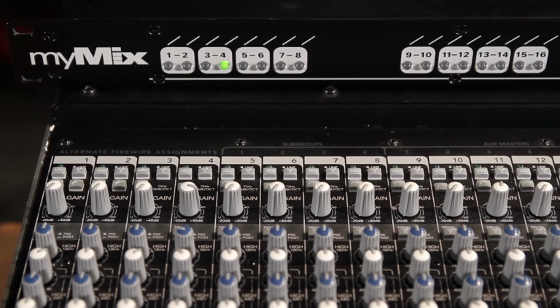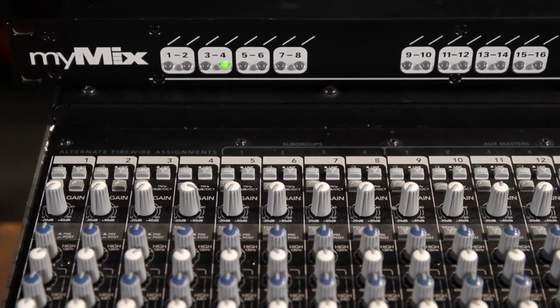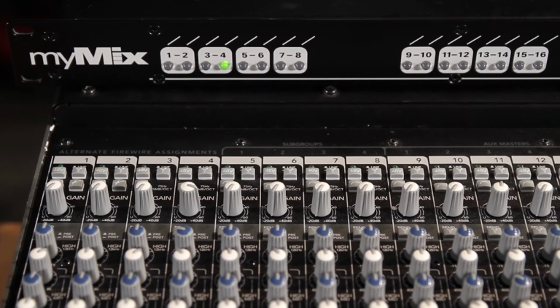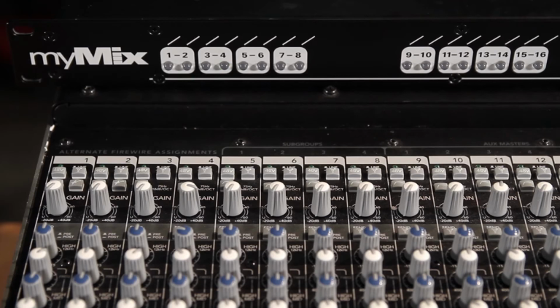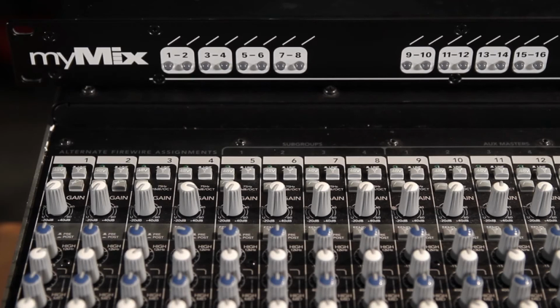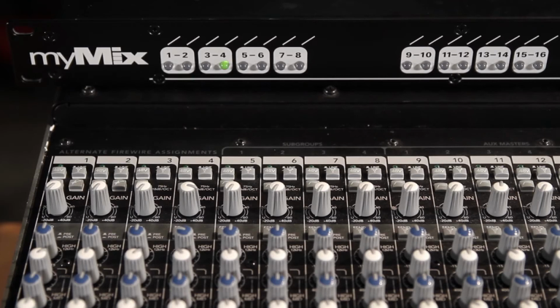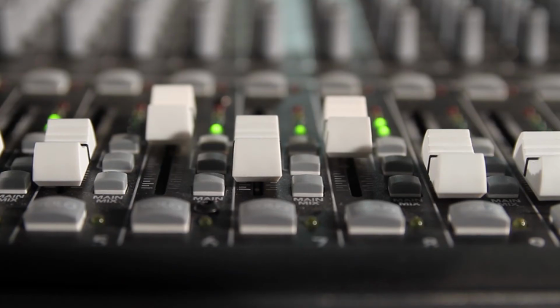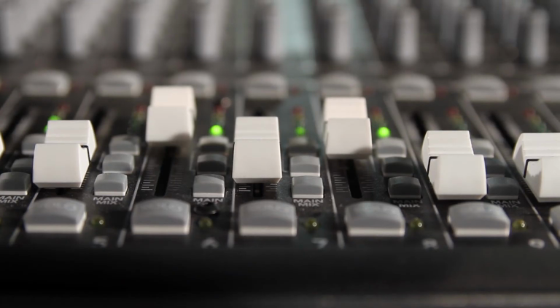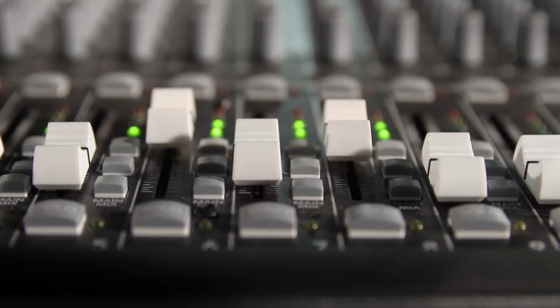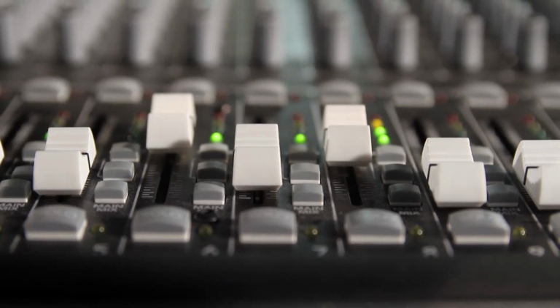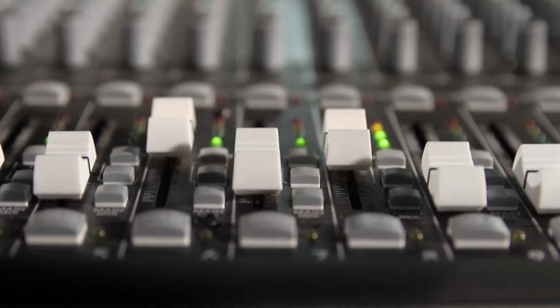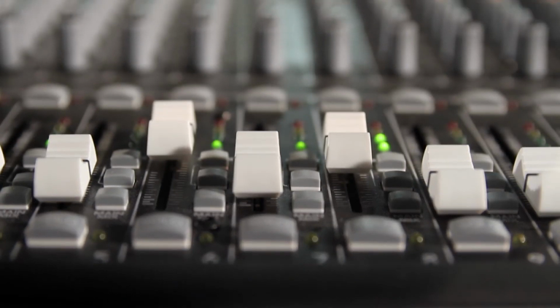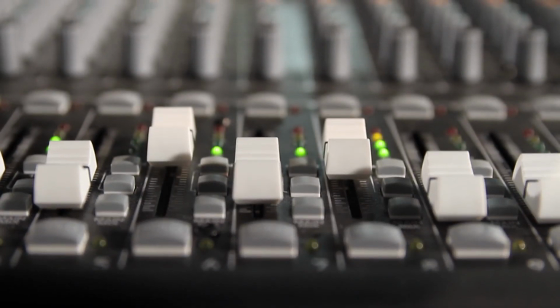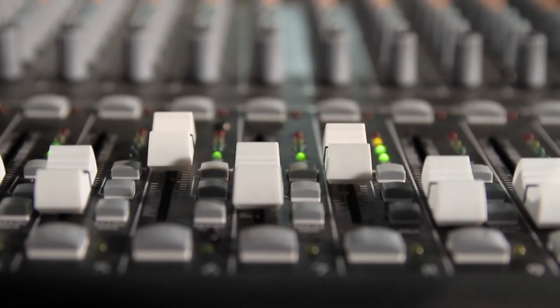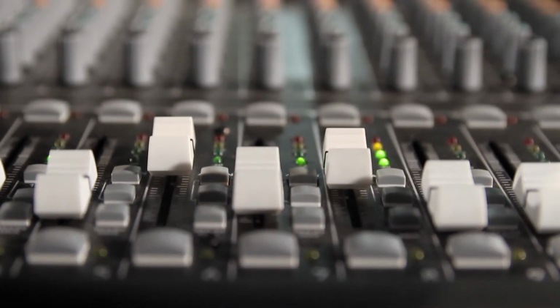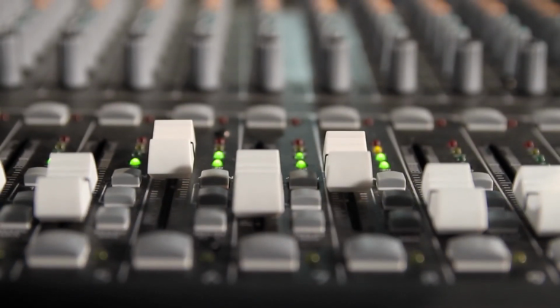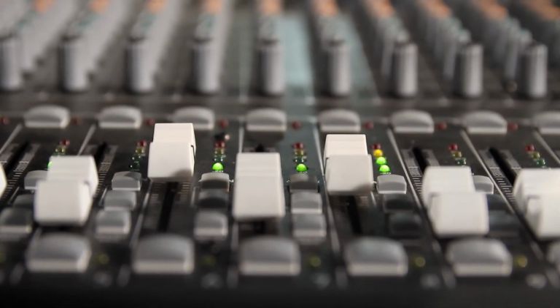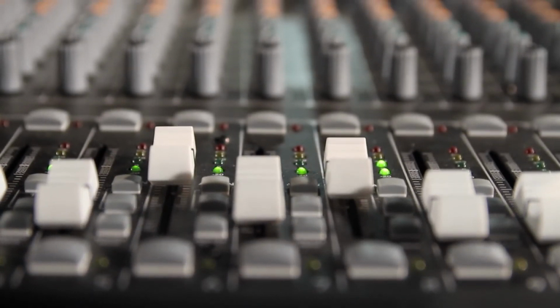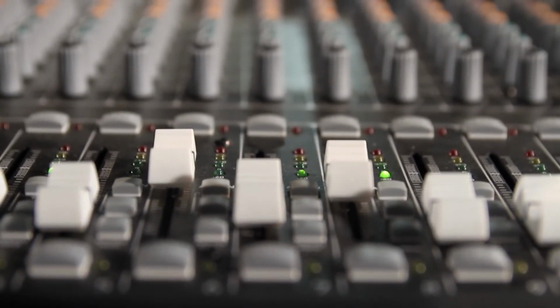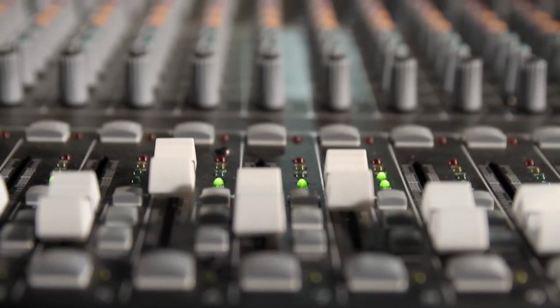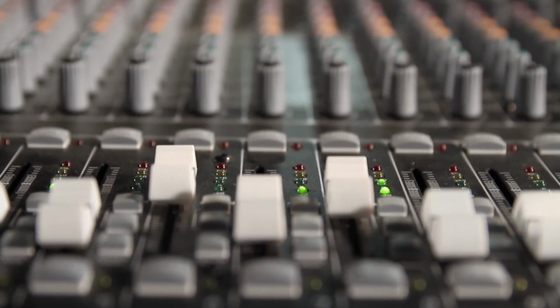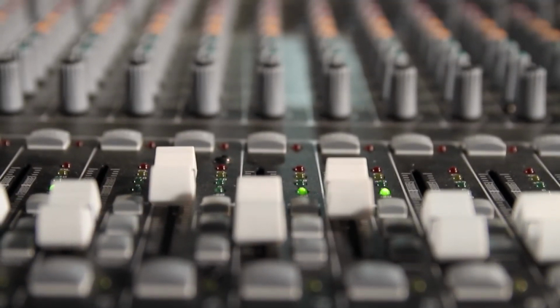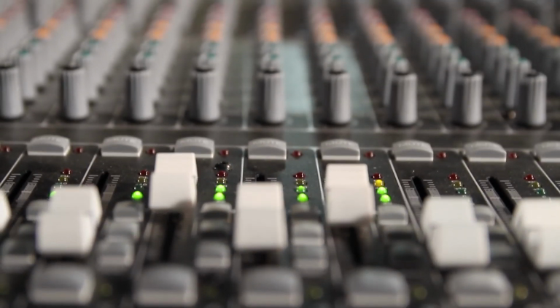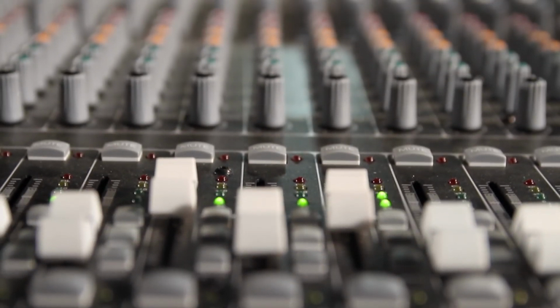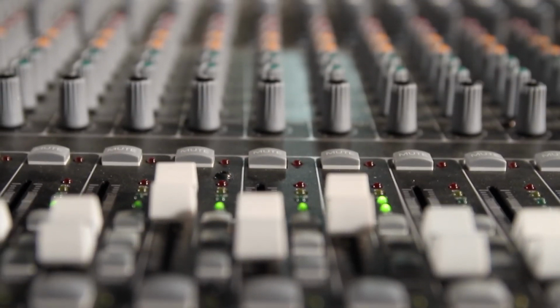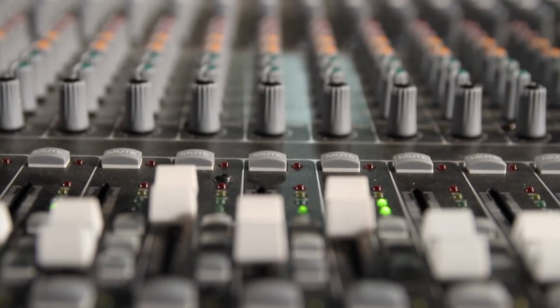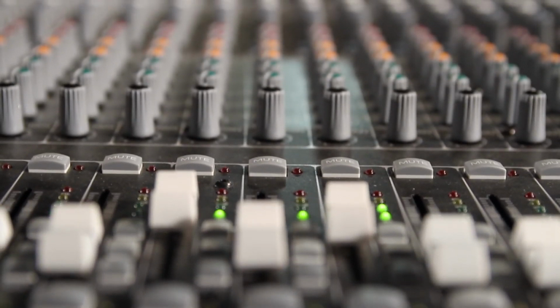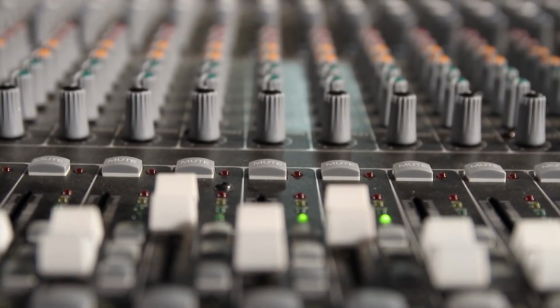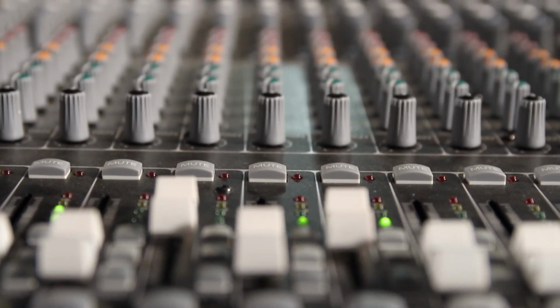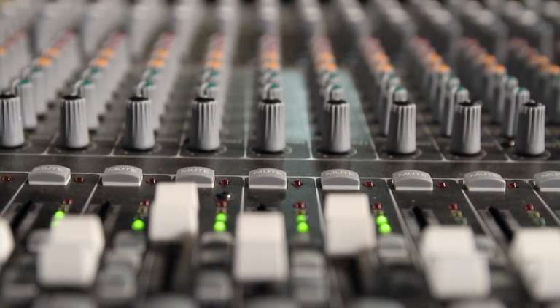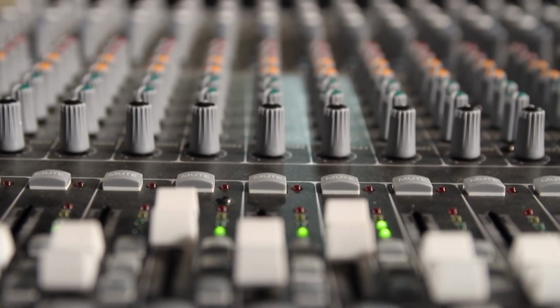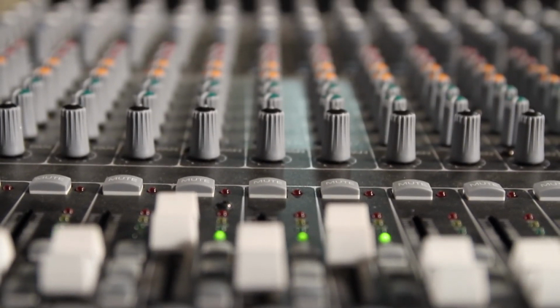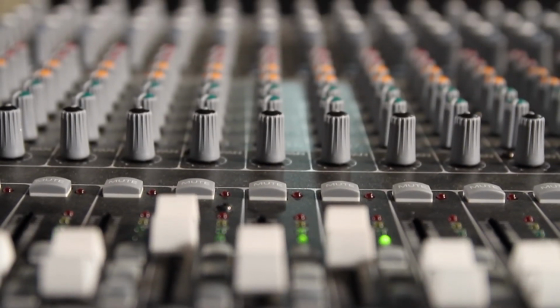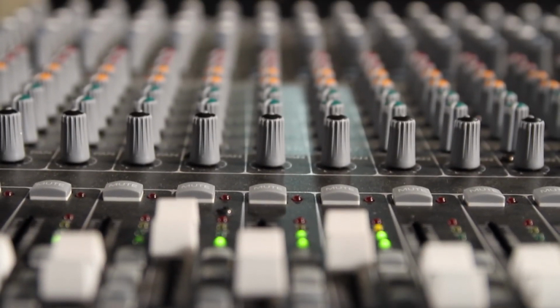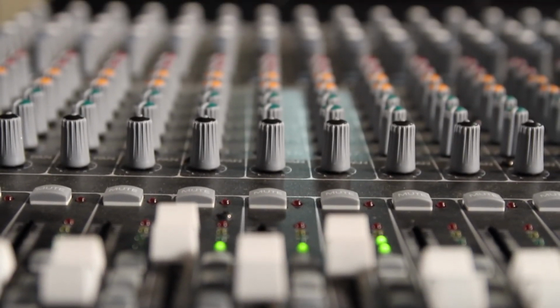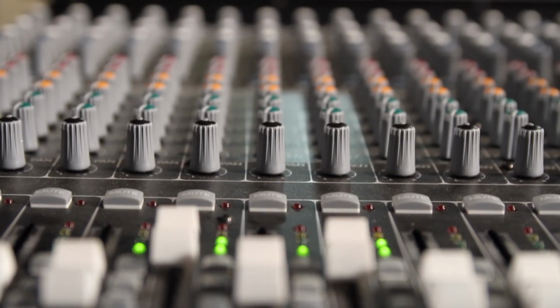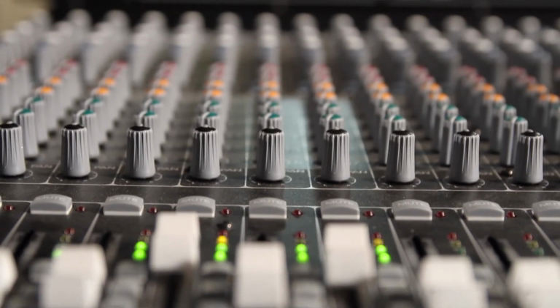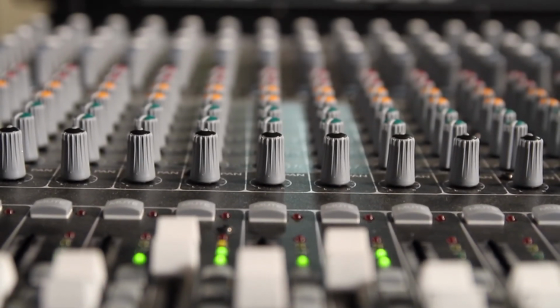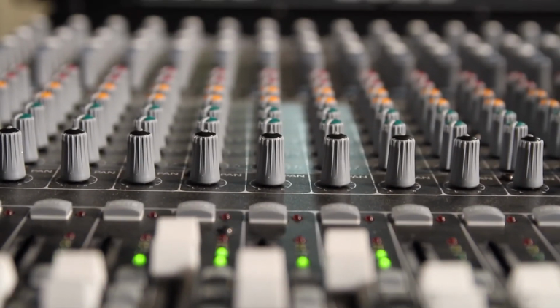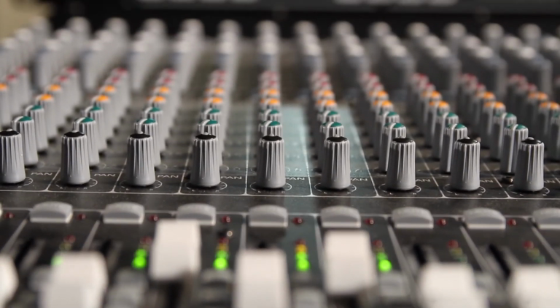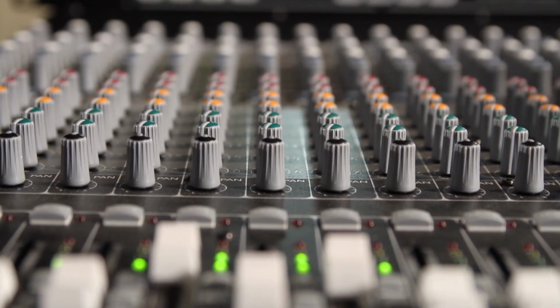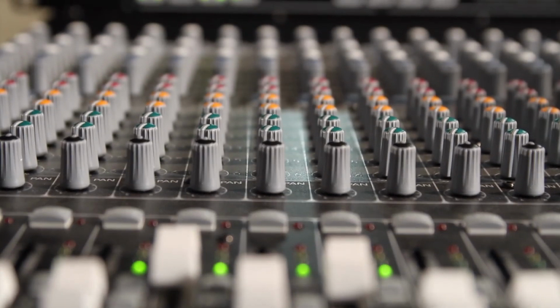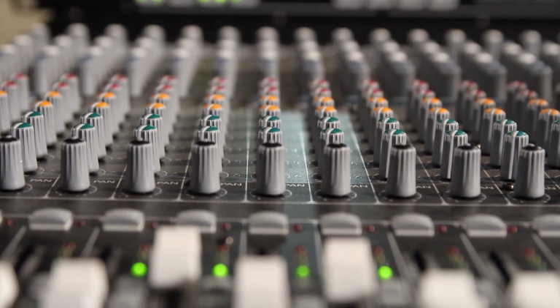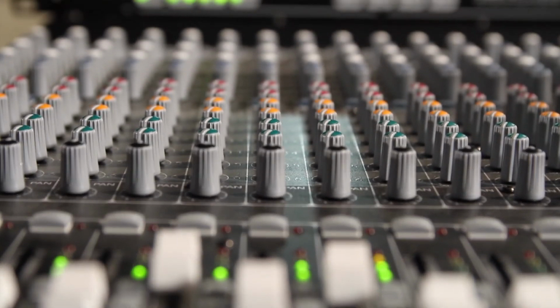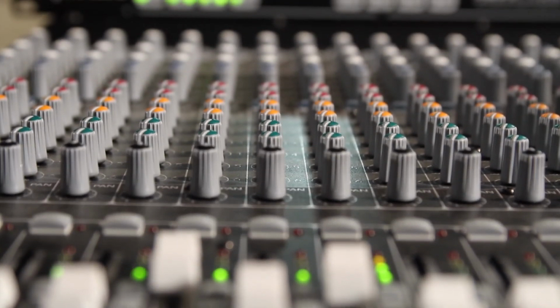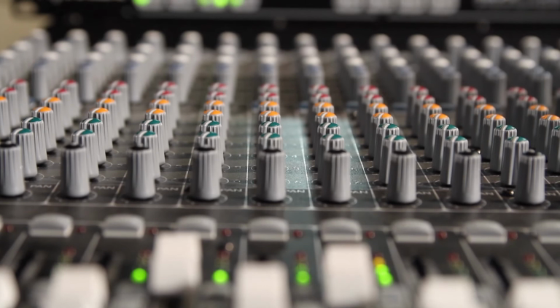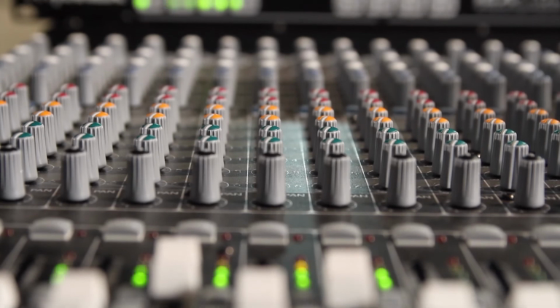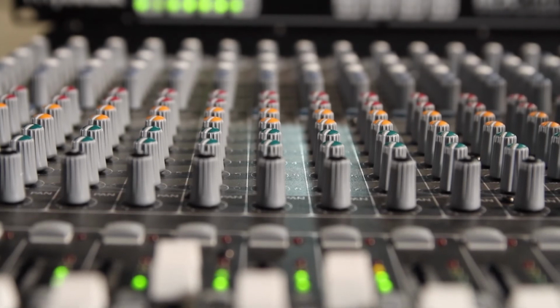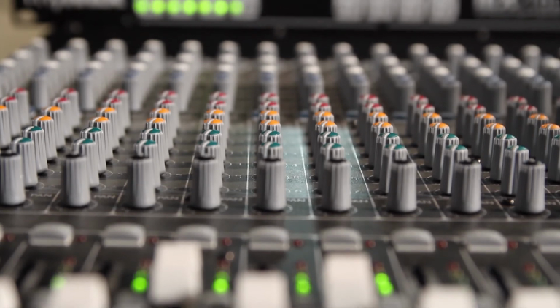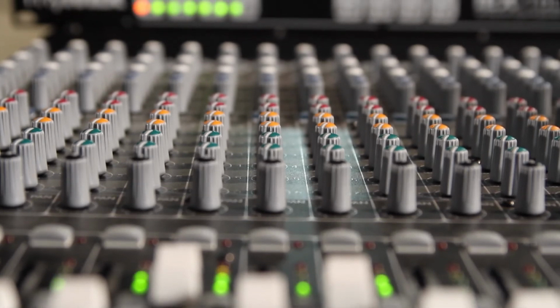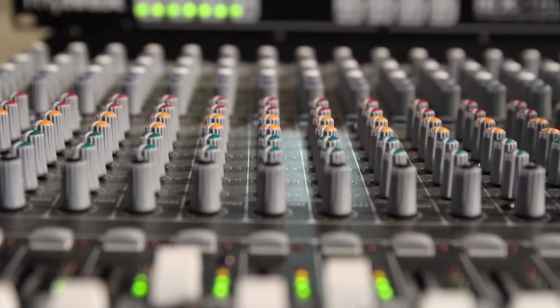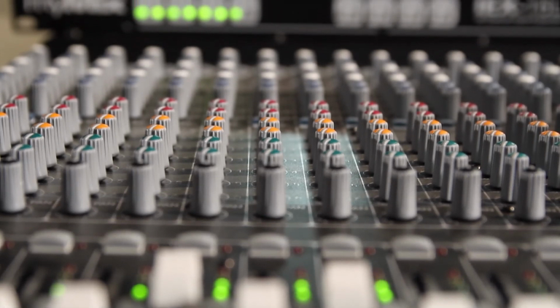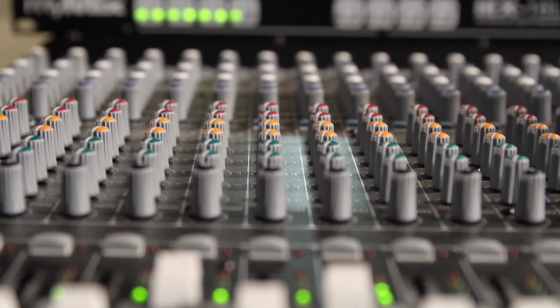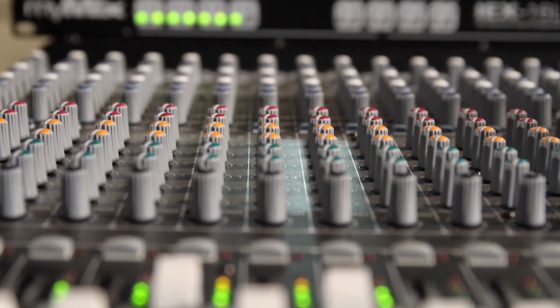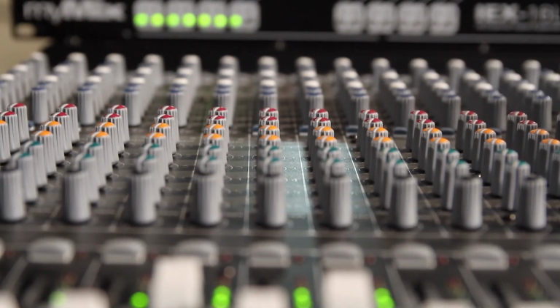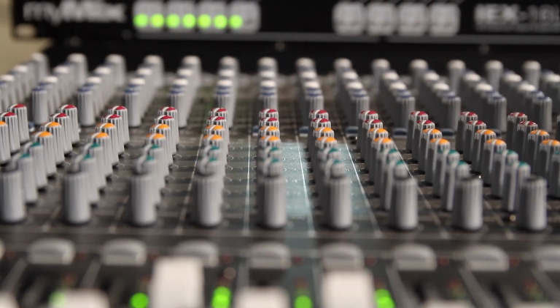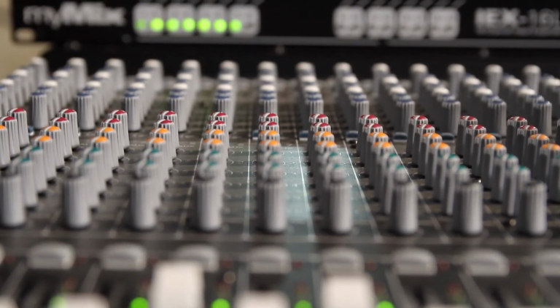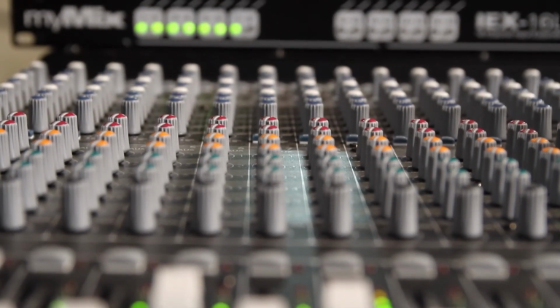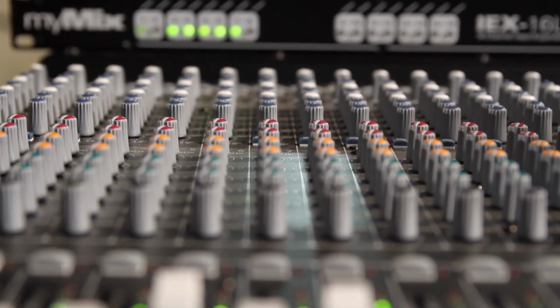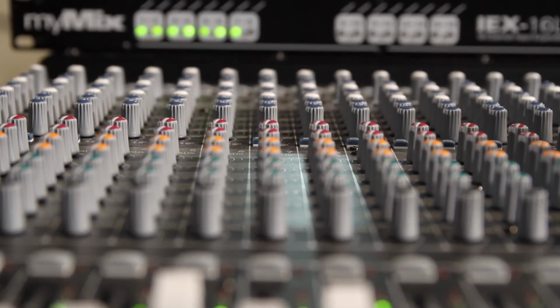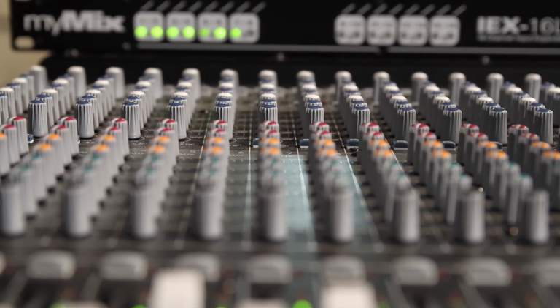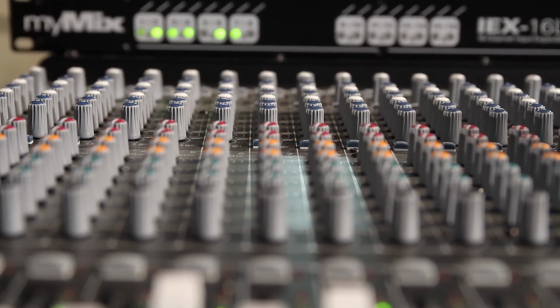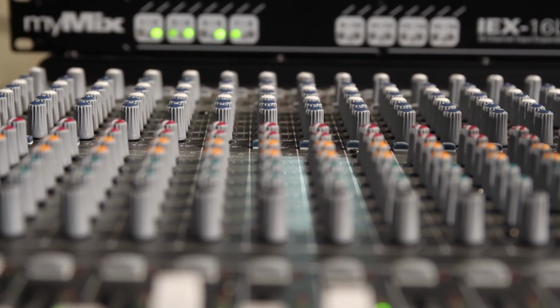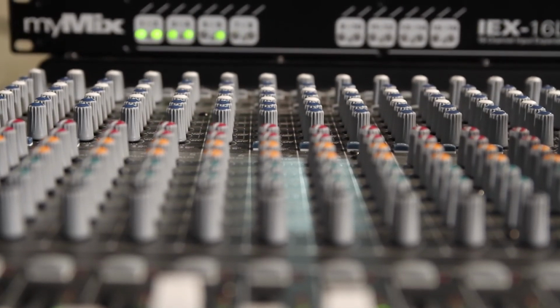After you set the gain on all your inputs, you will now be able to mix these channels on any MyMix unit connected to the input expander.